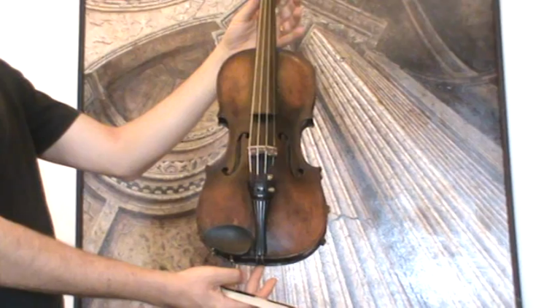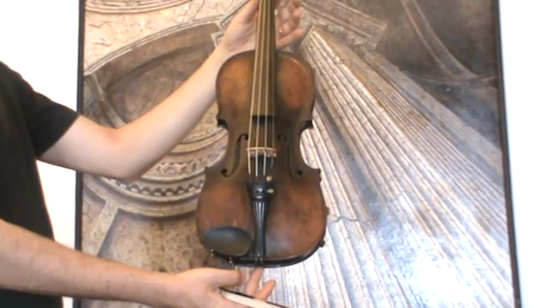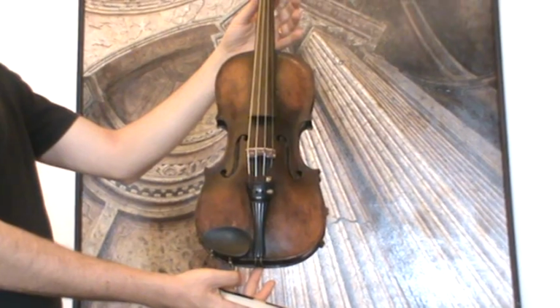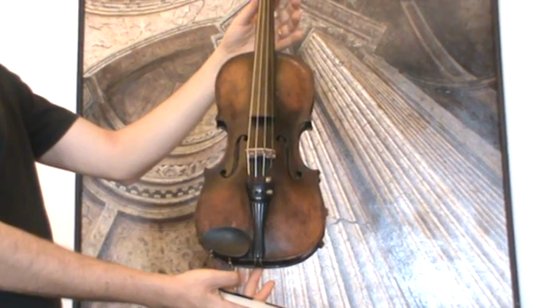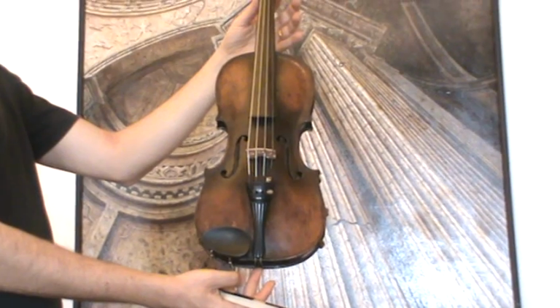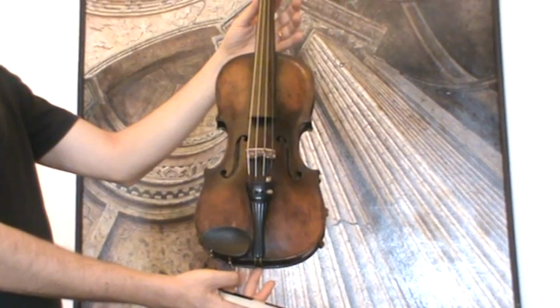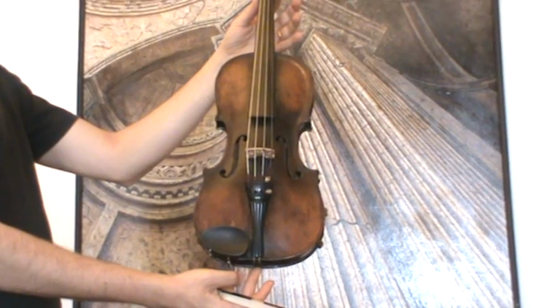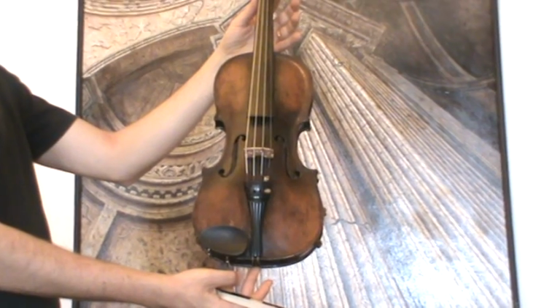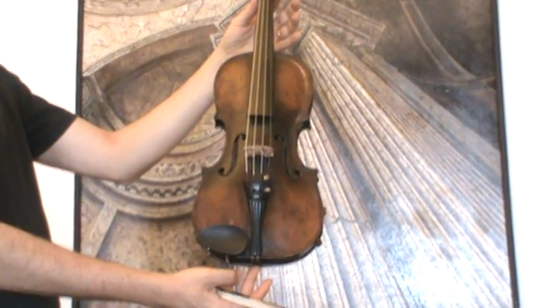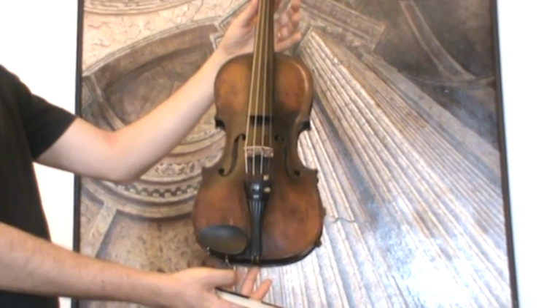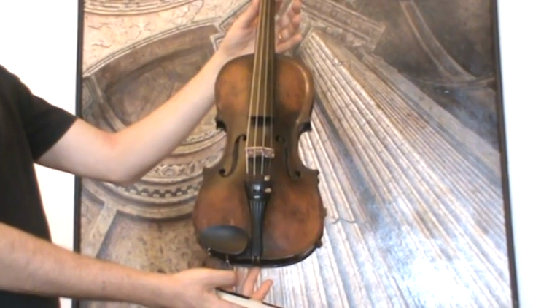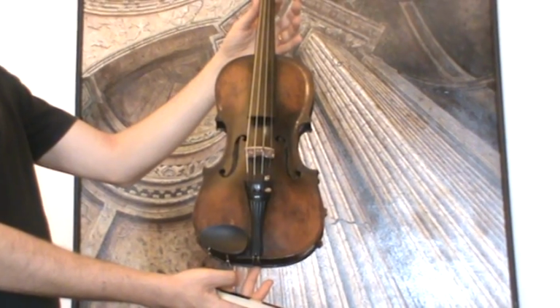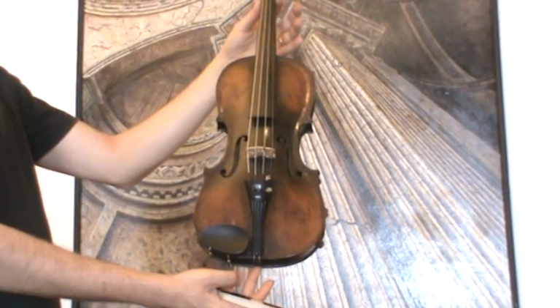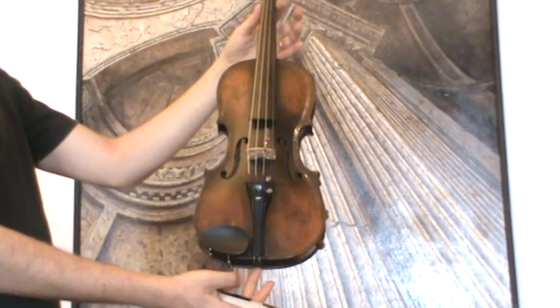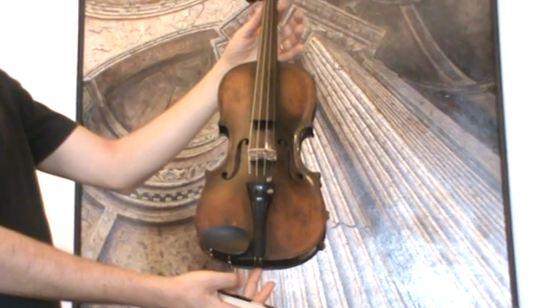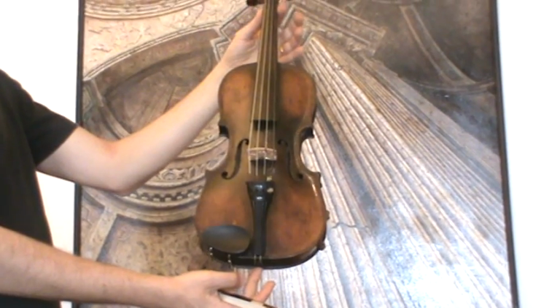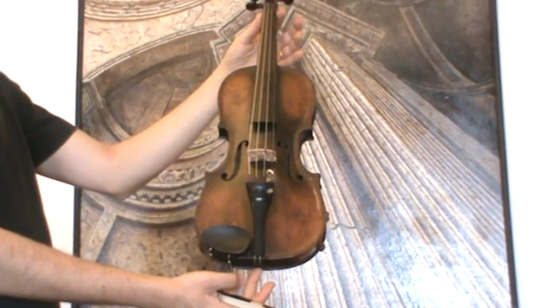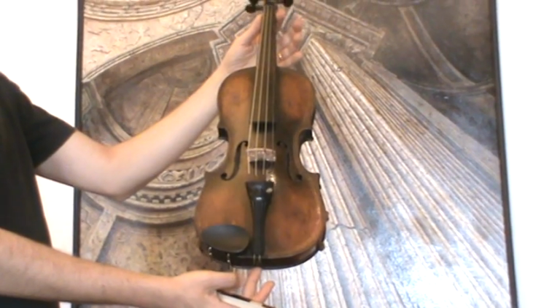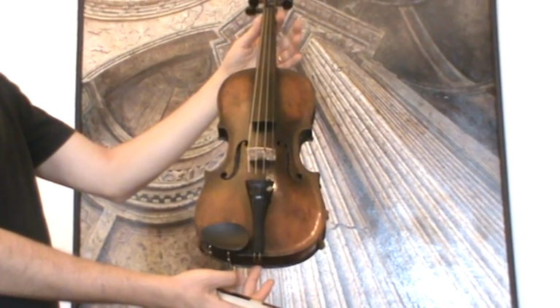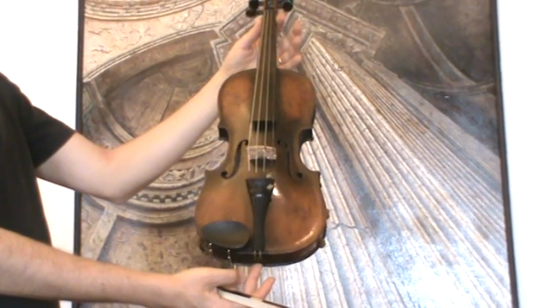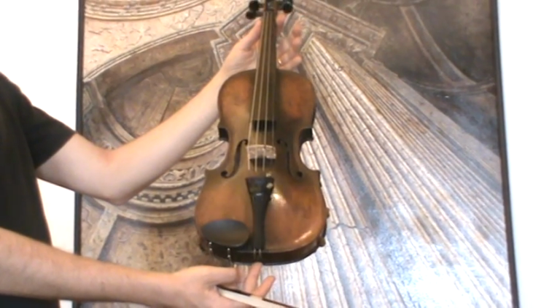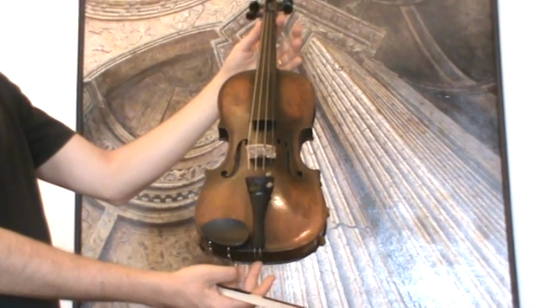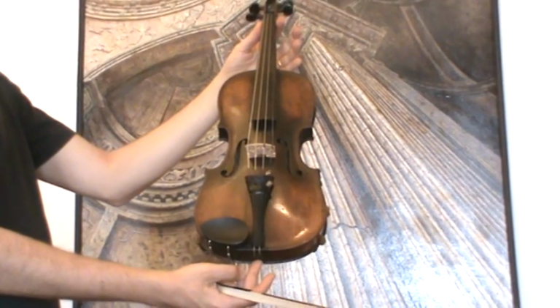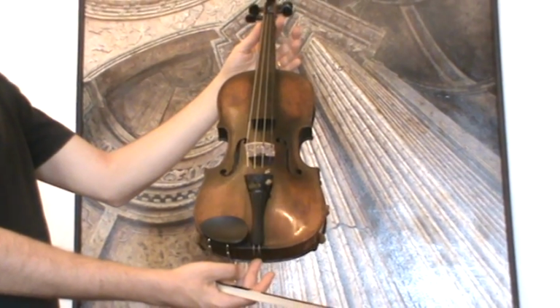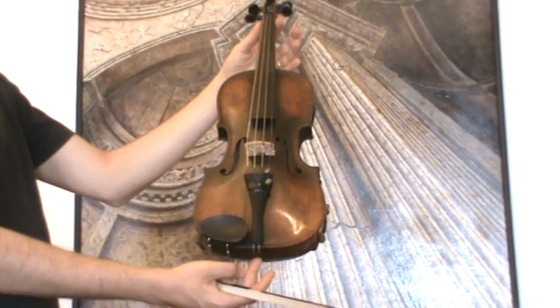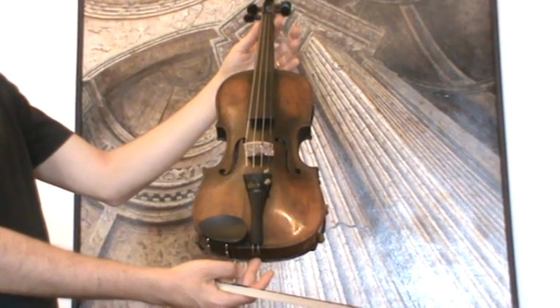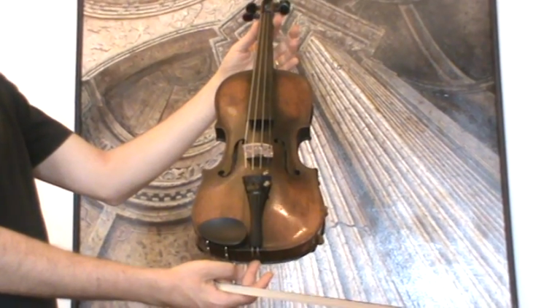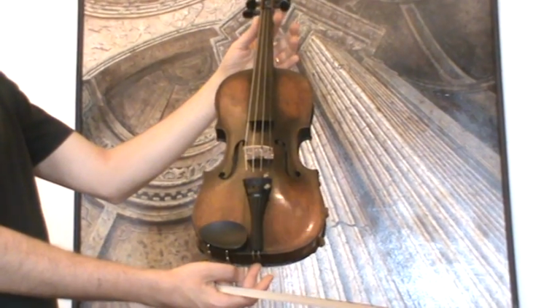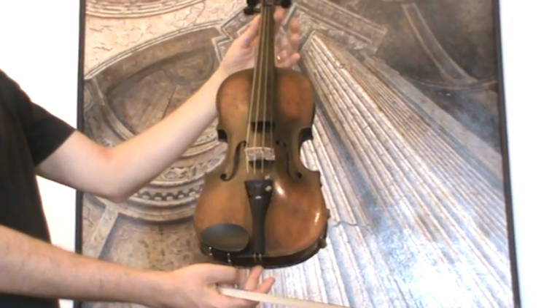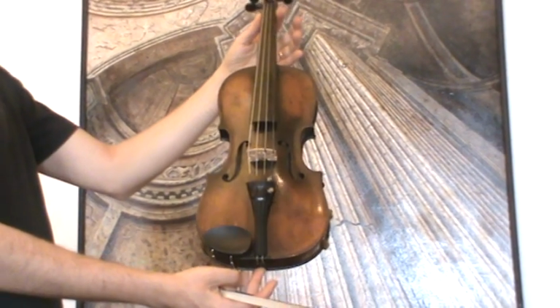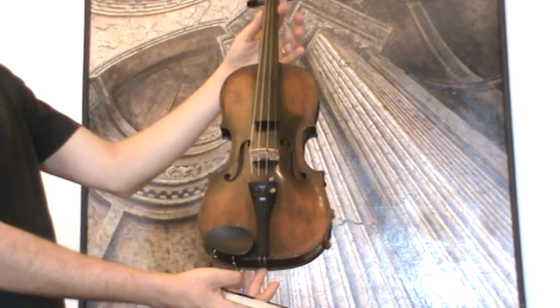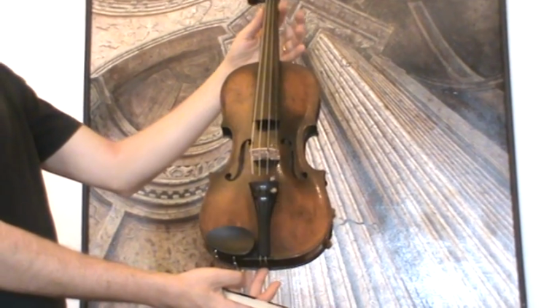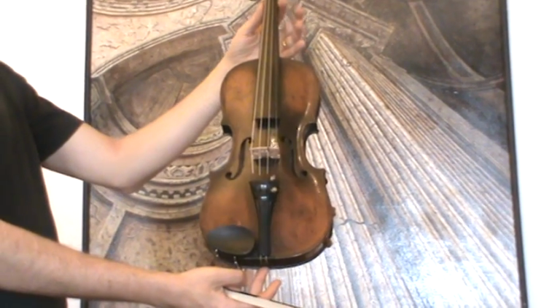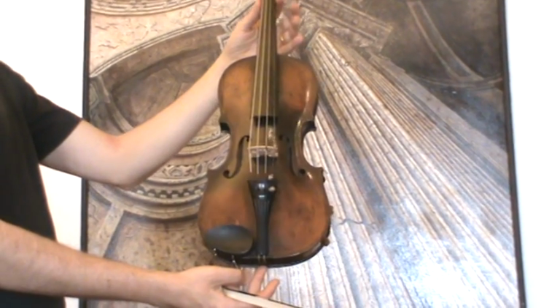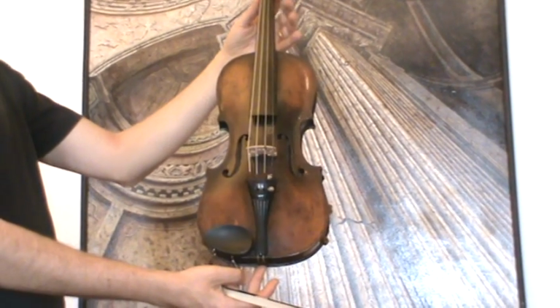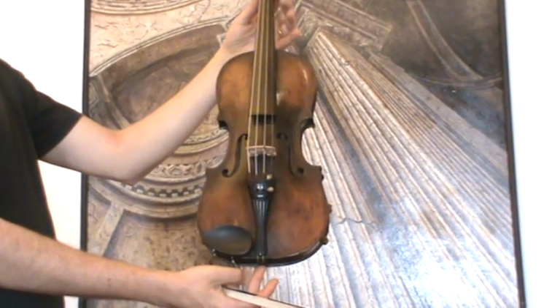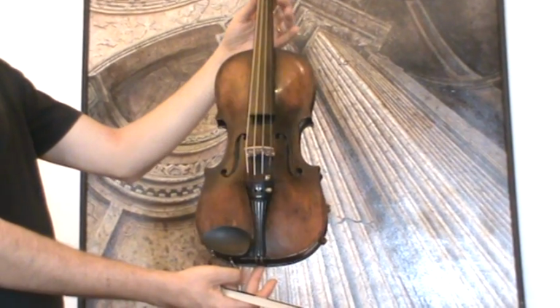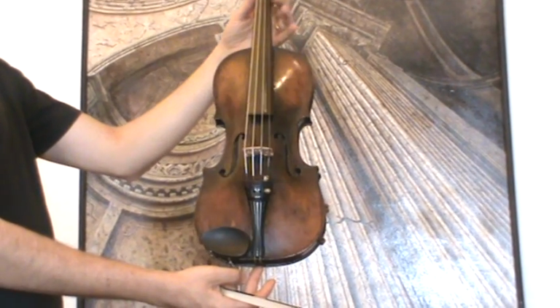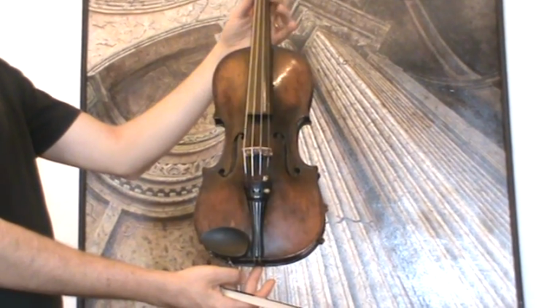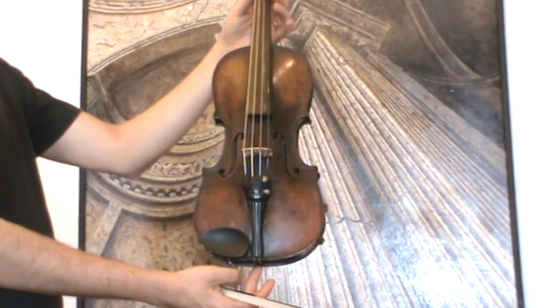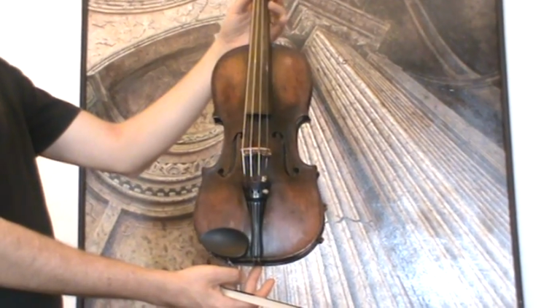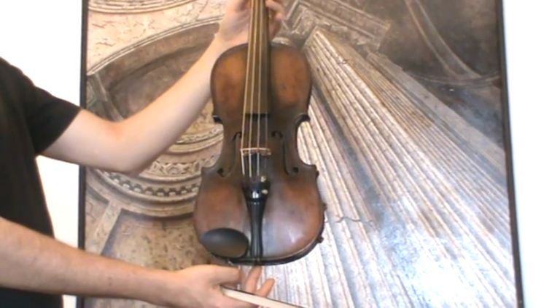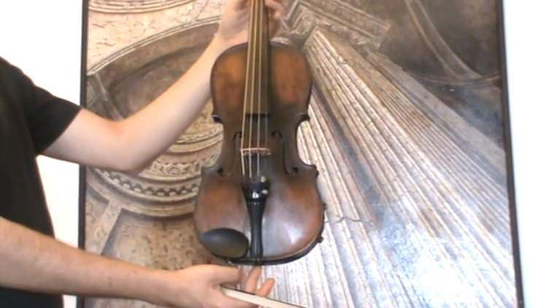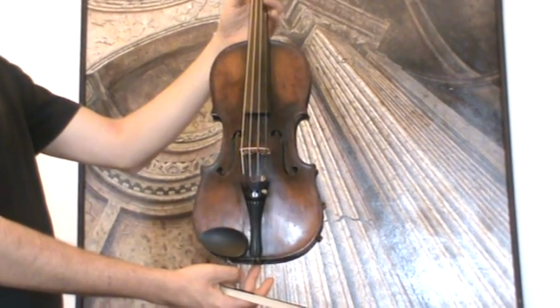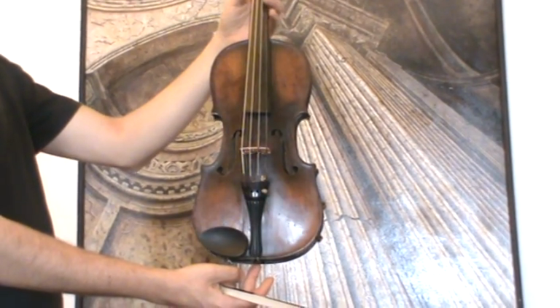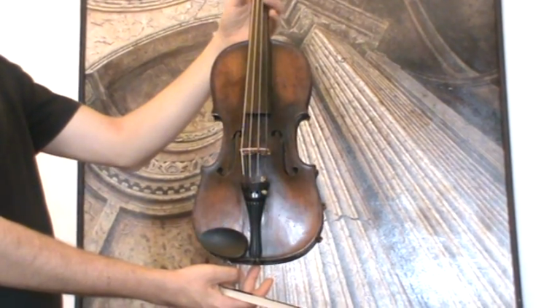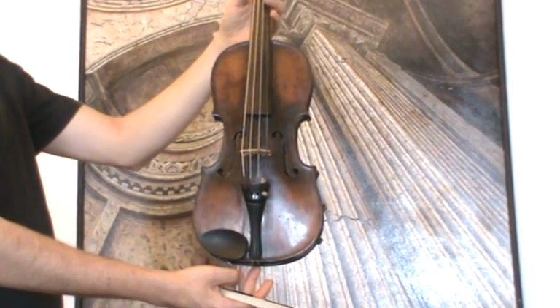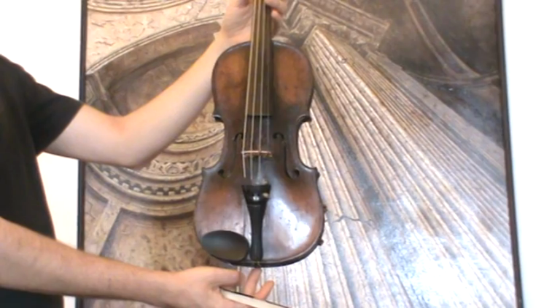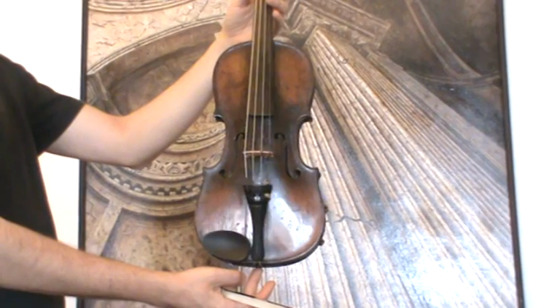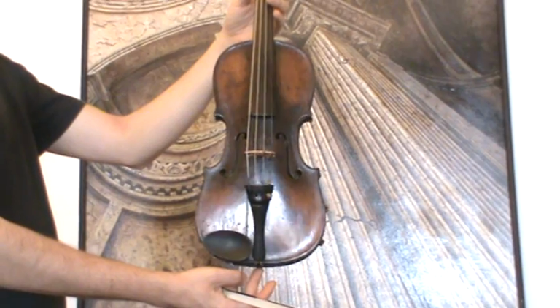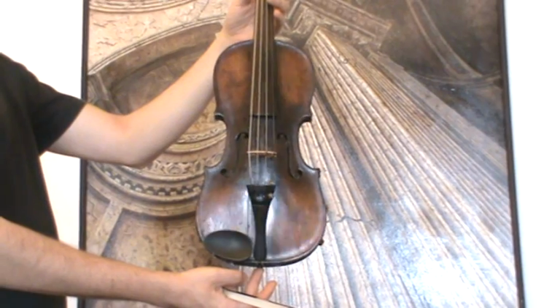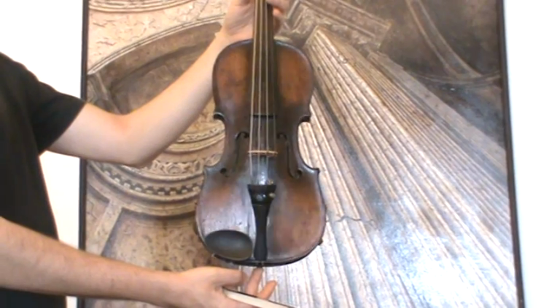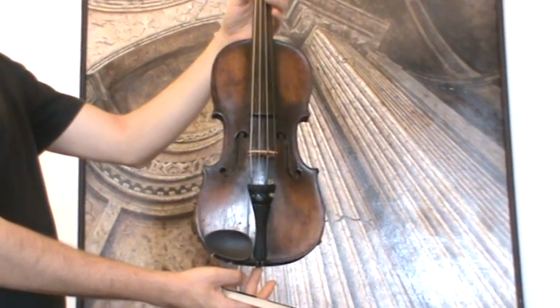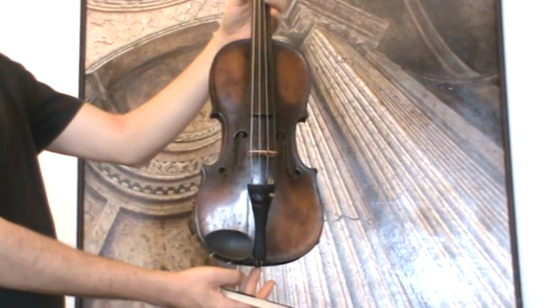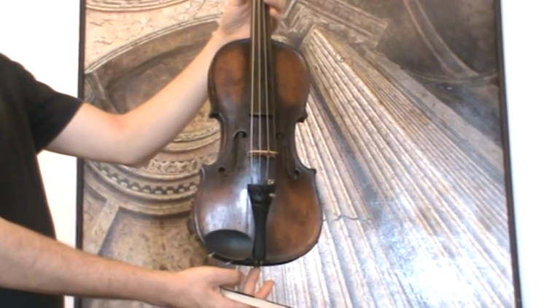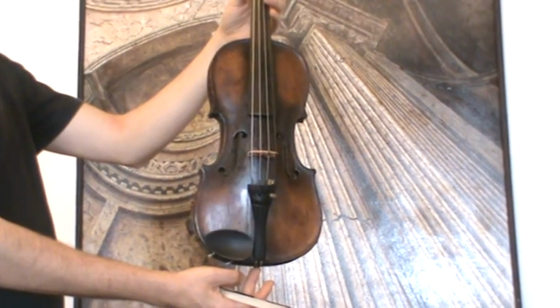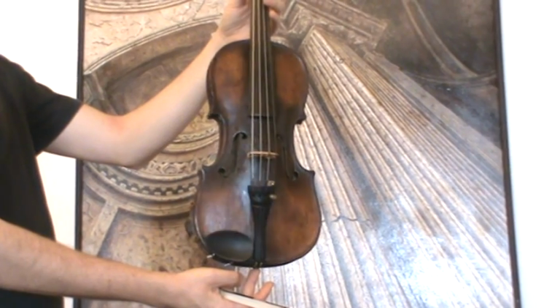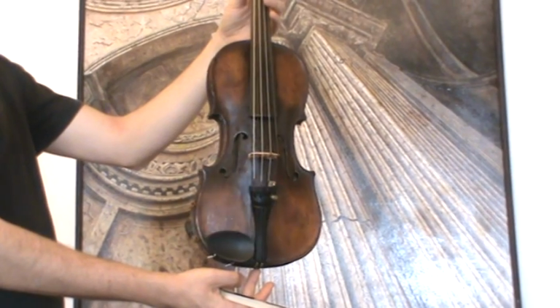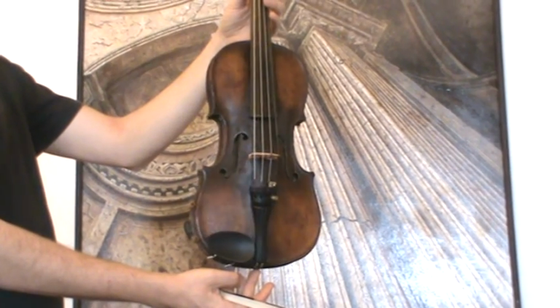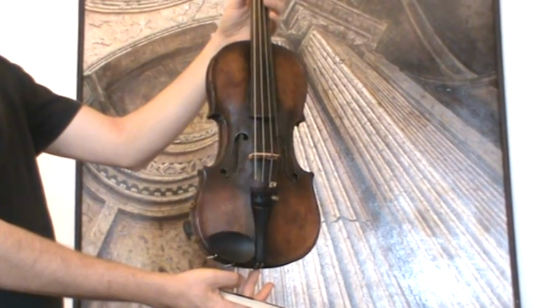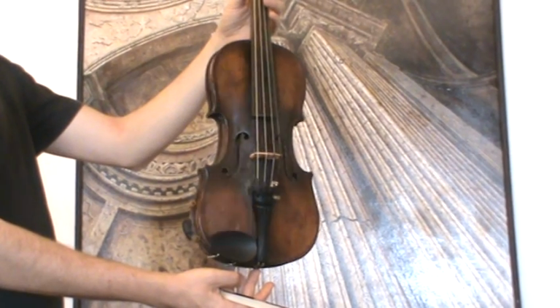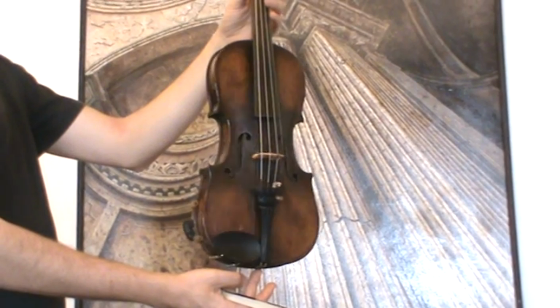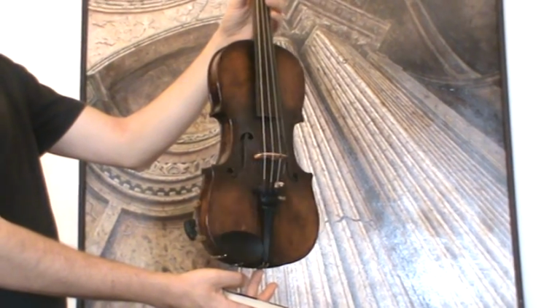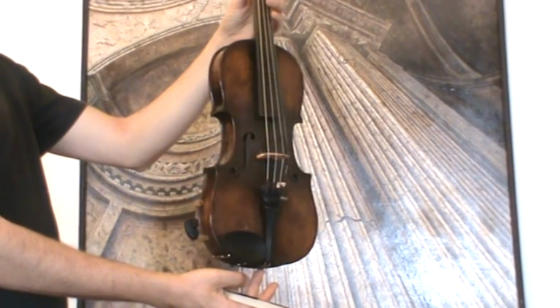Beautiful Old German Master Violin by Christian Friedrich Meisel, 1851.